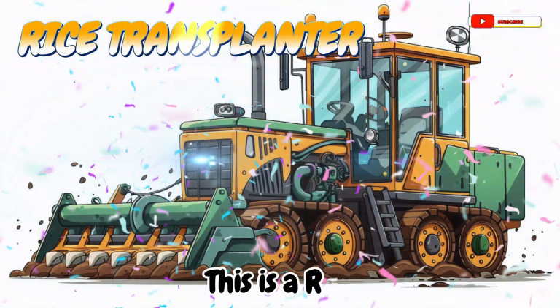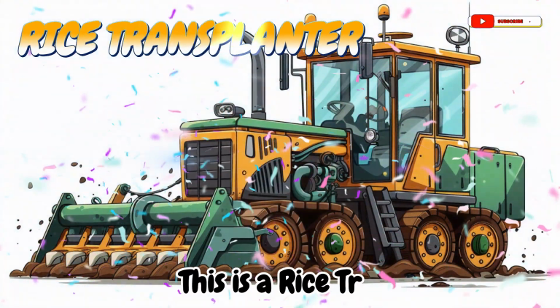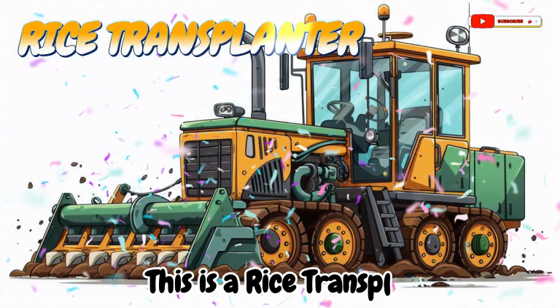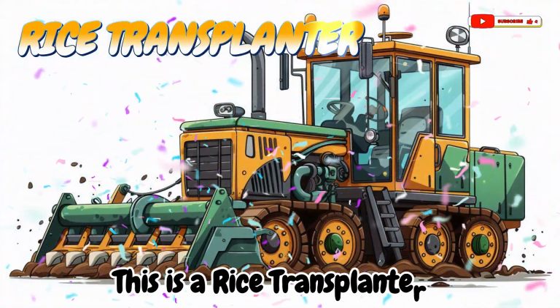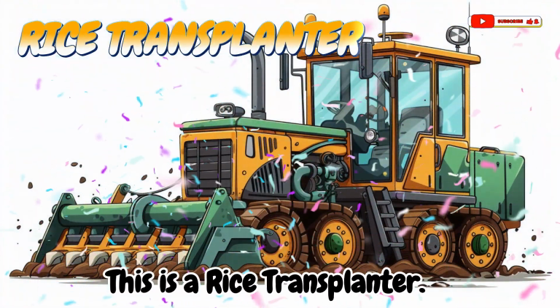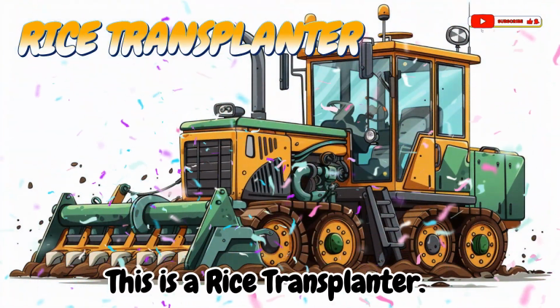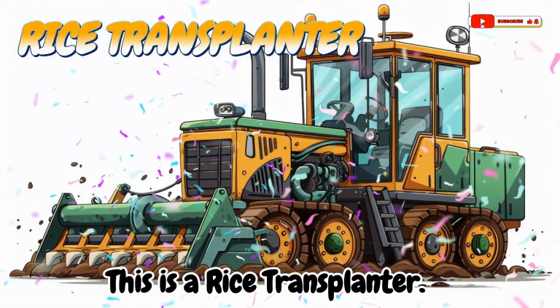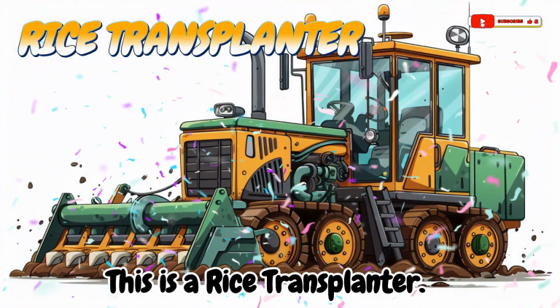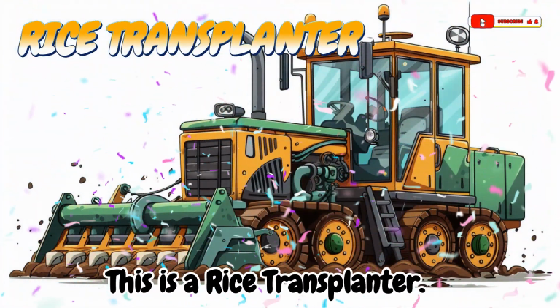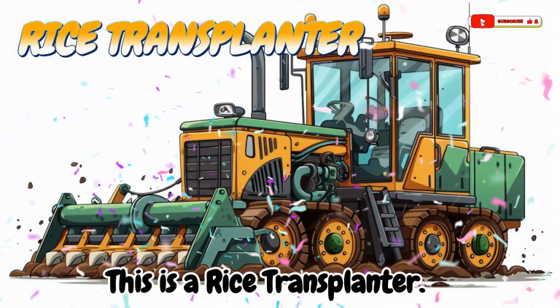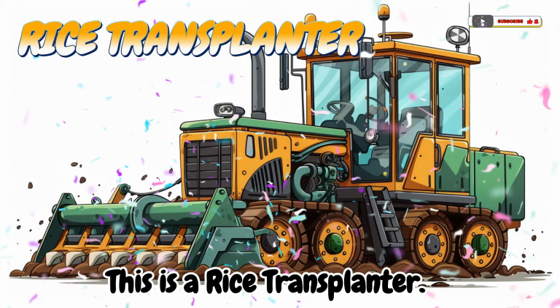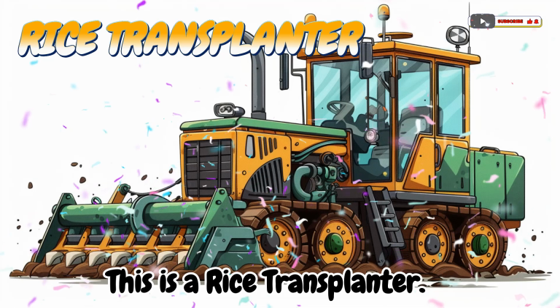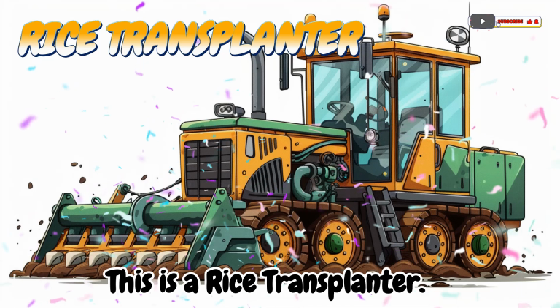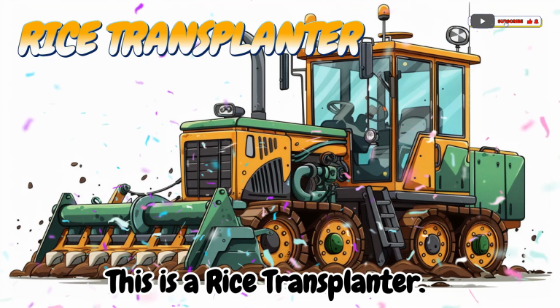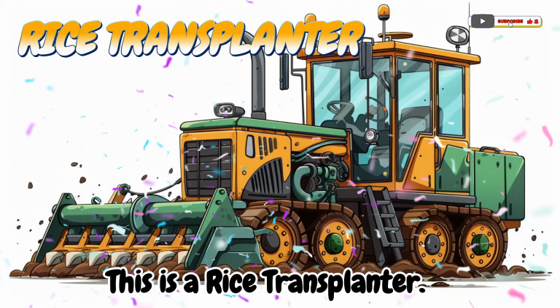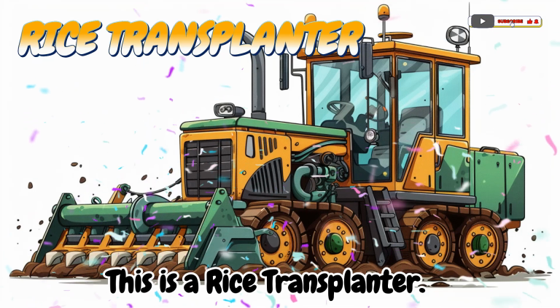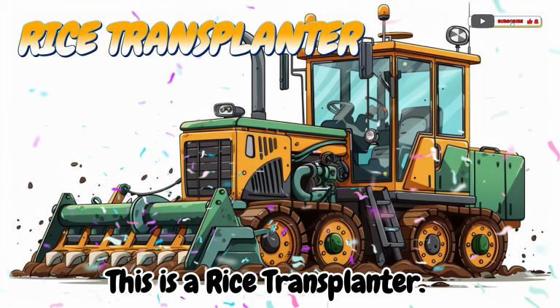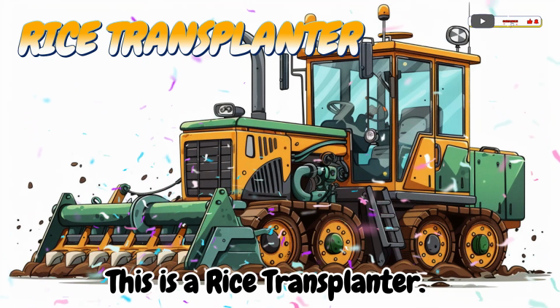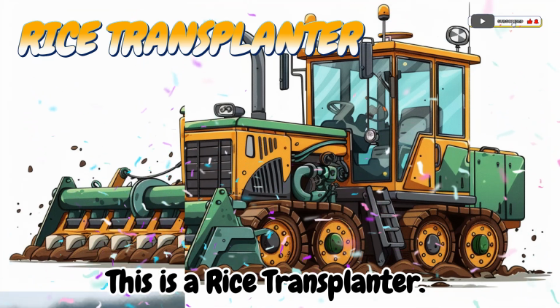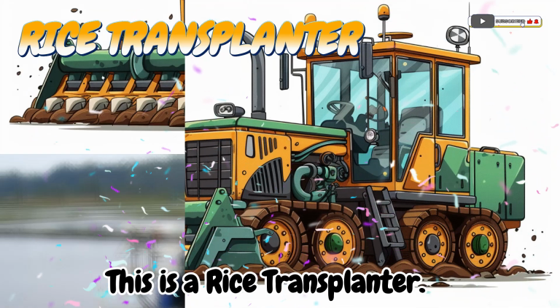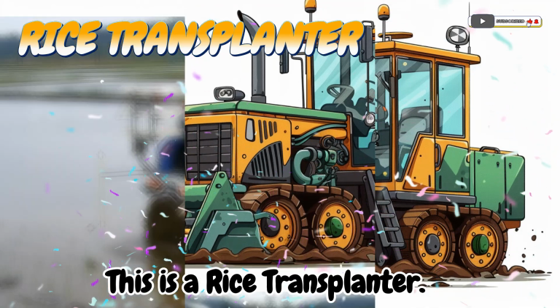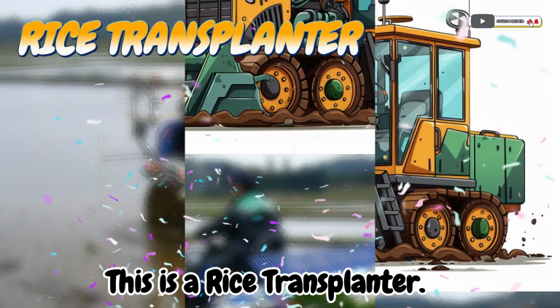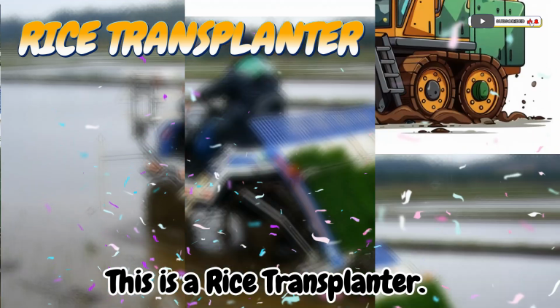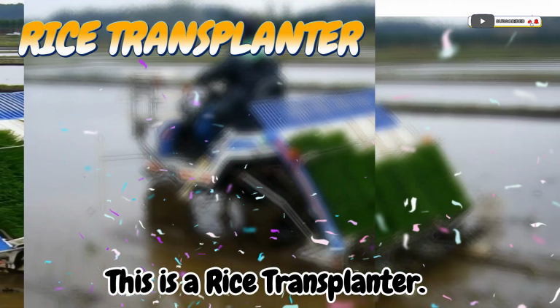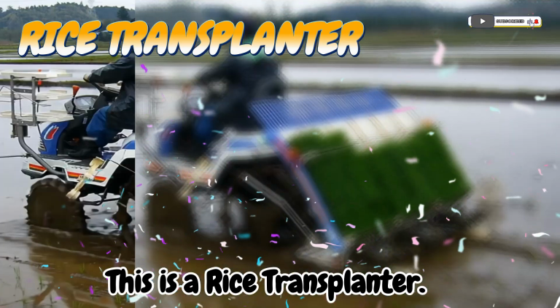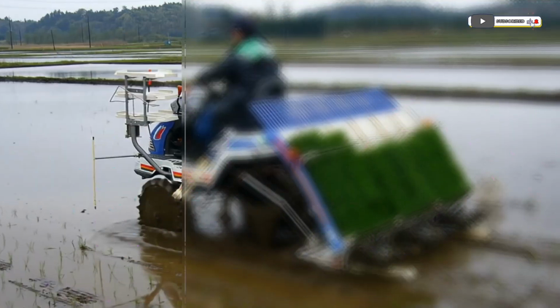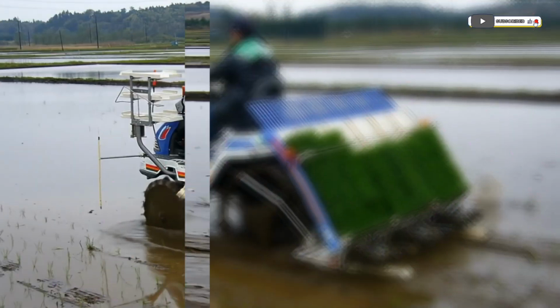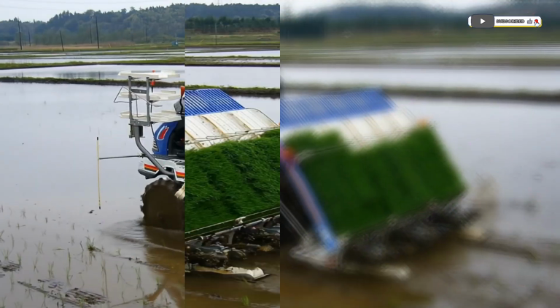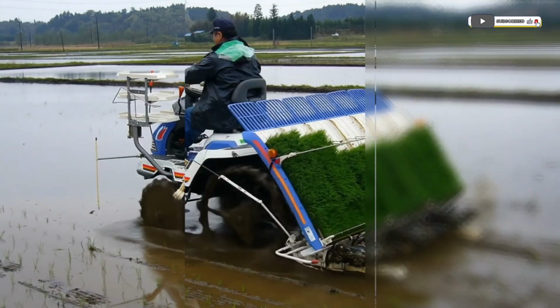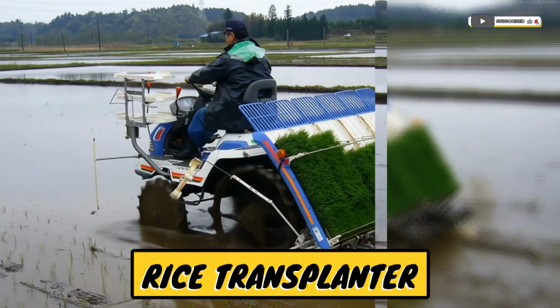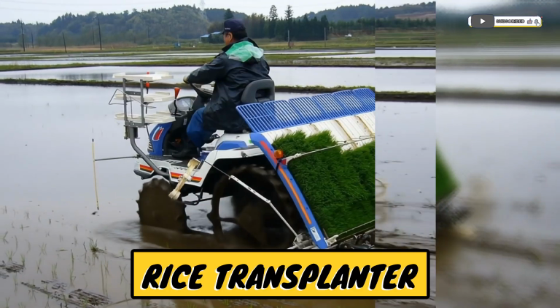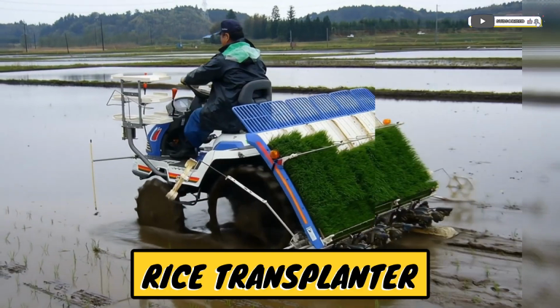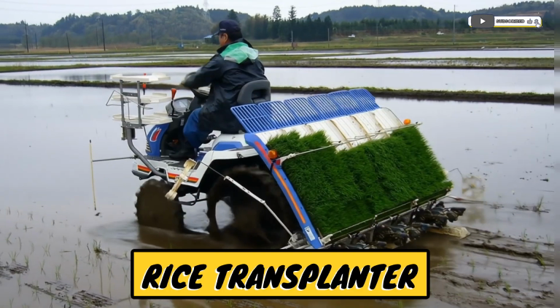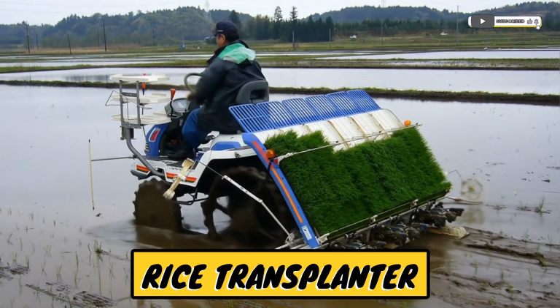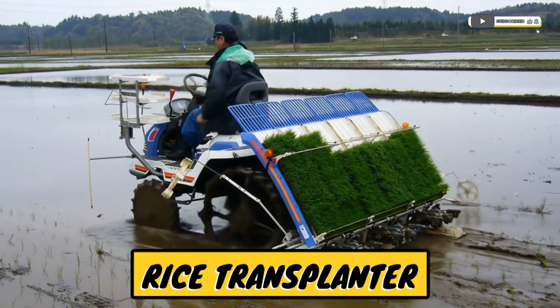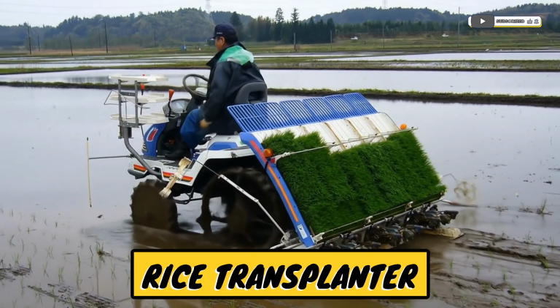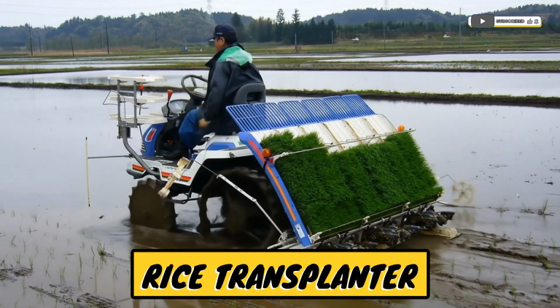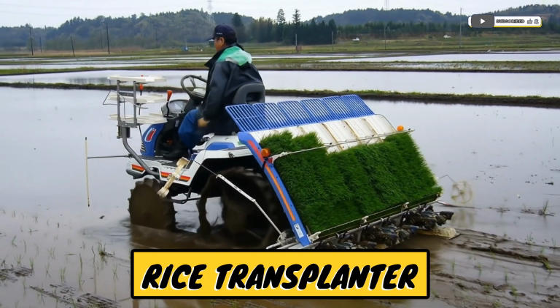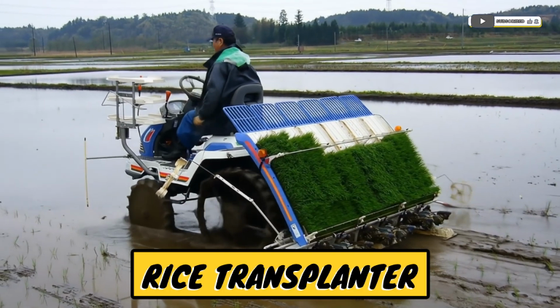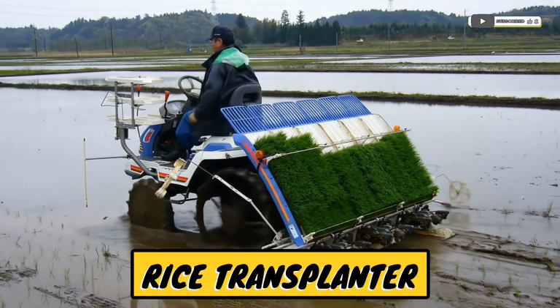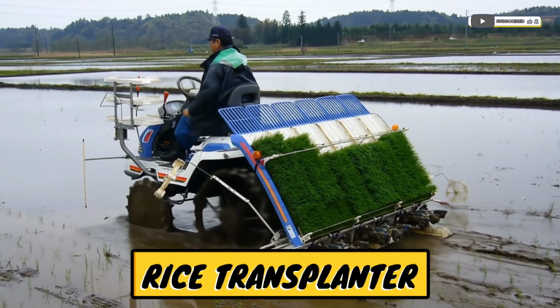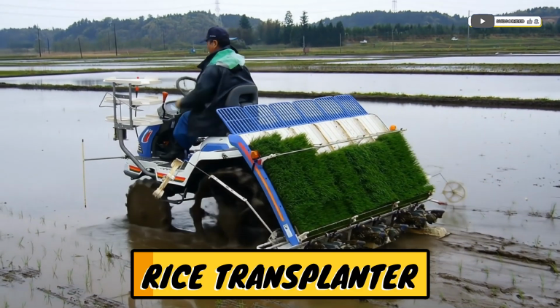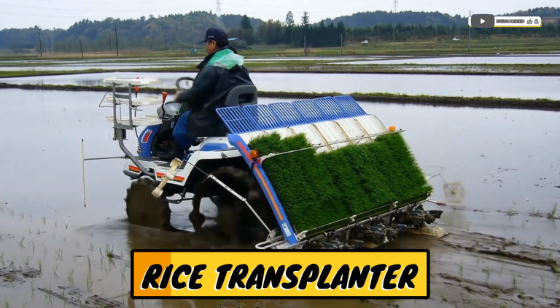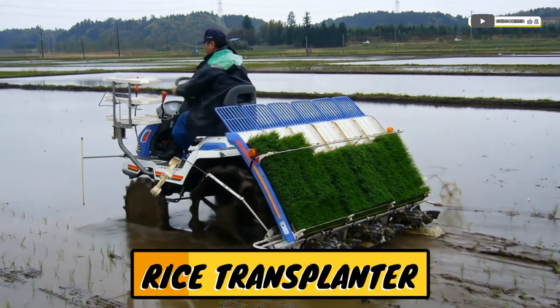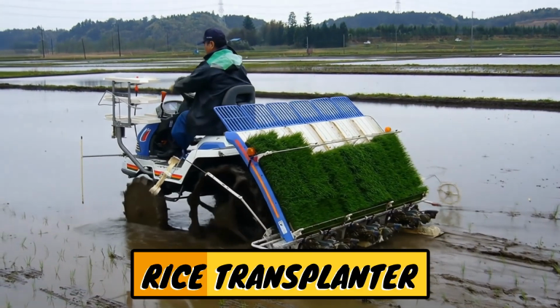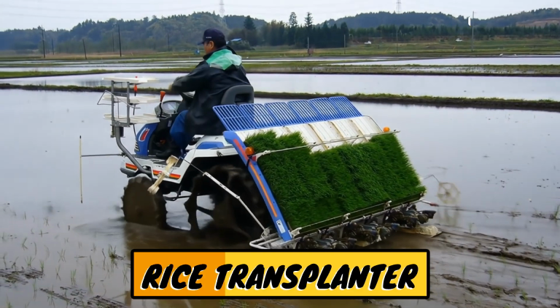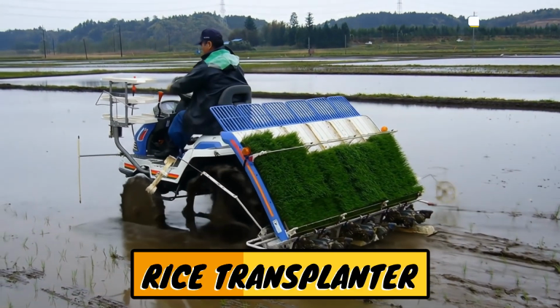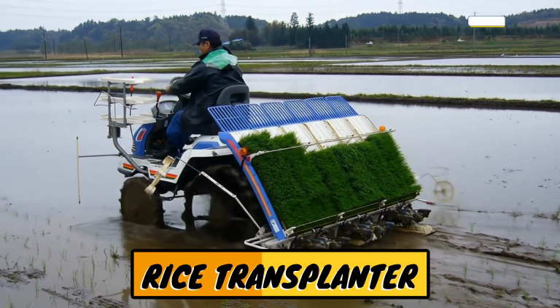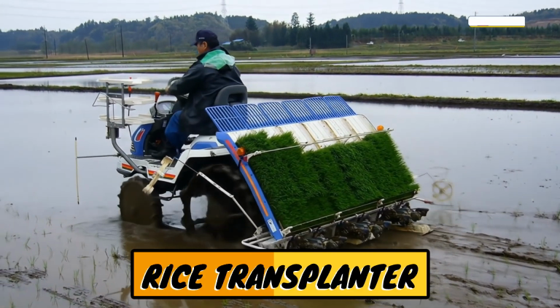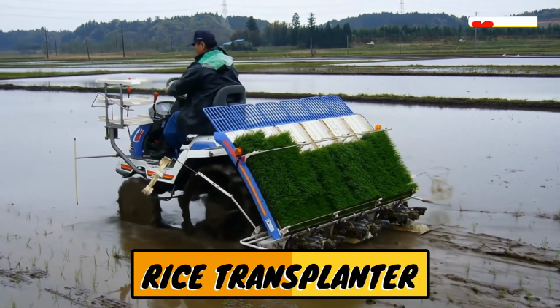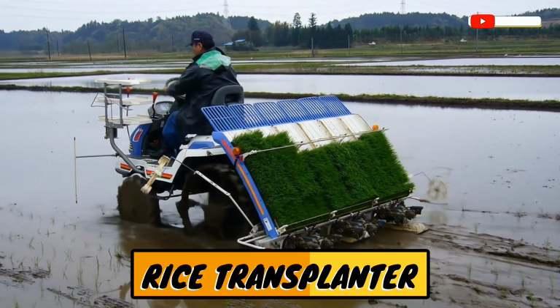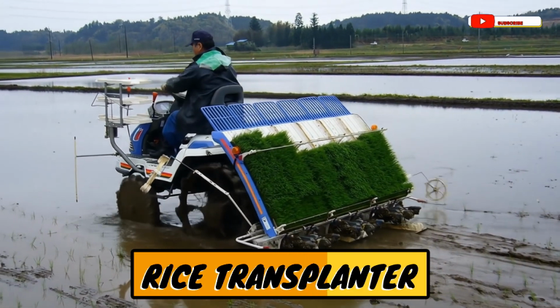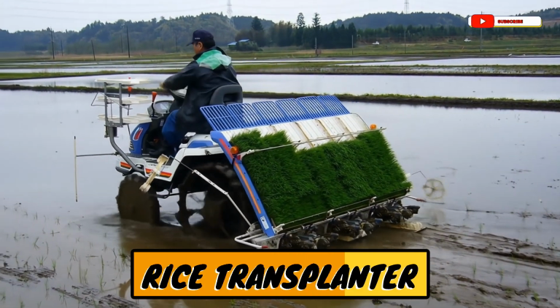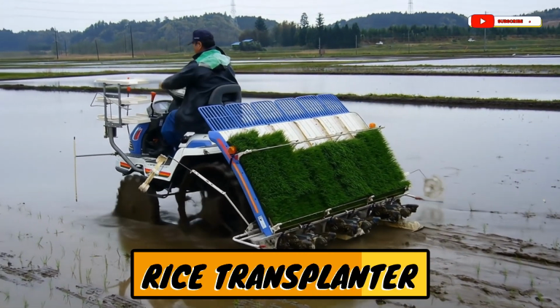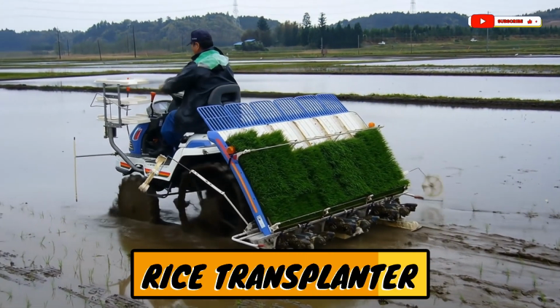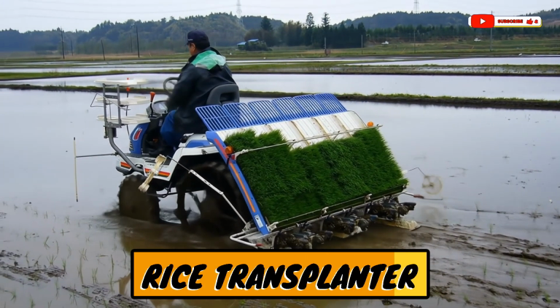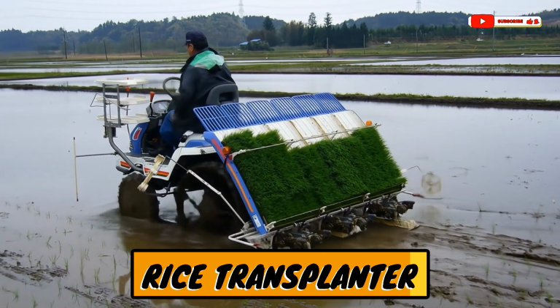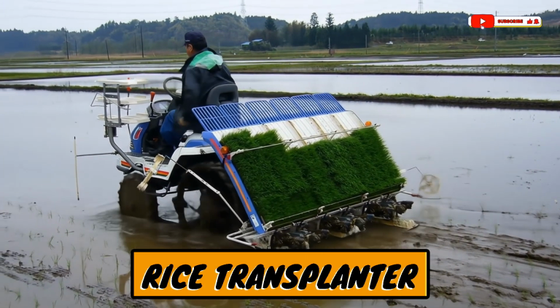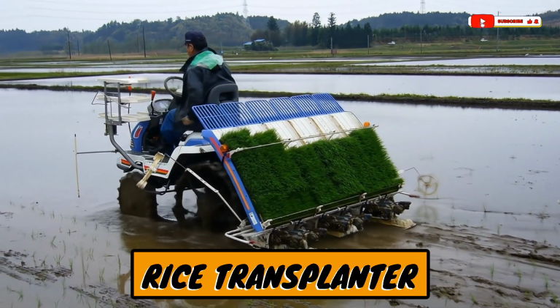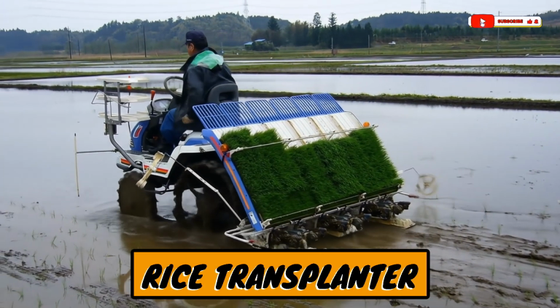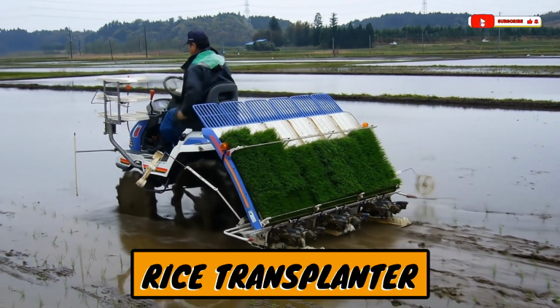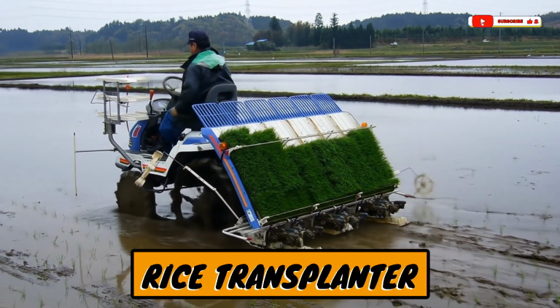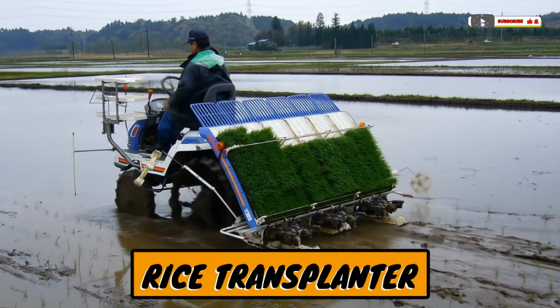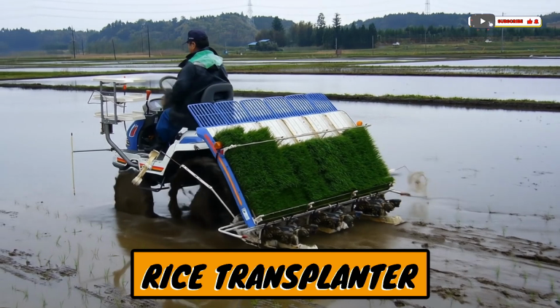This is a rice transplanter! A machine that plants rice seedlings into wet fields.